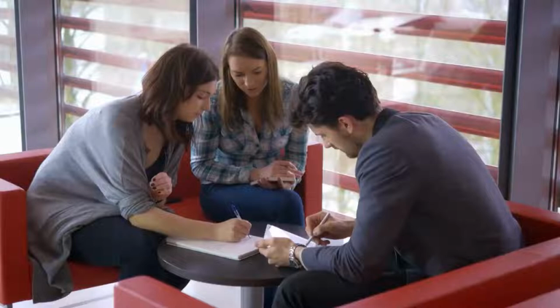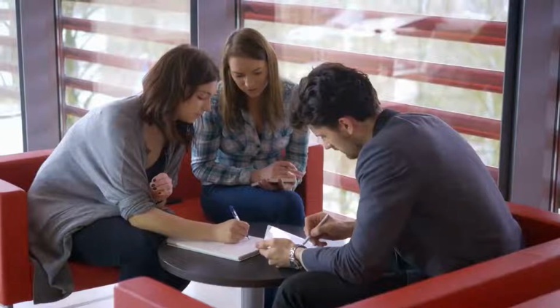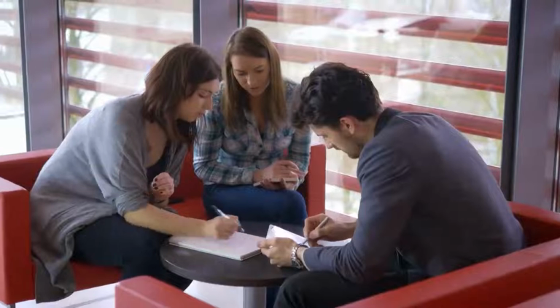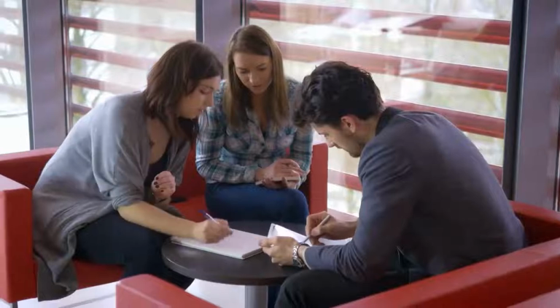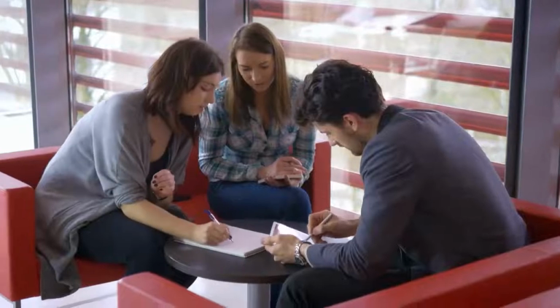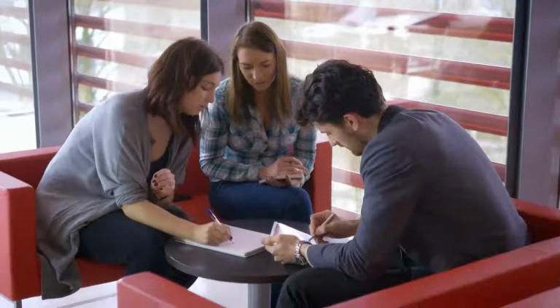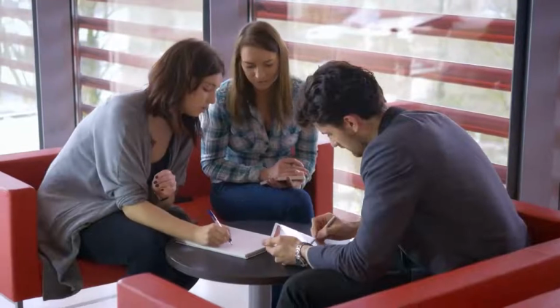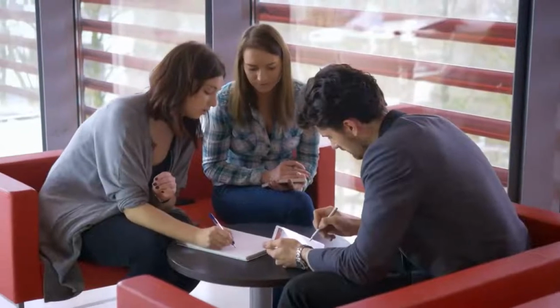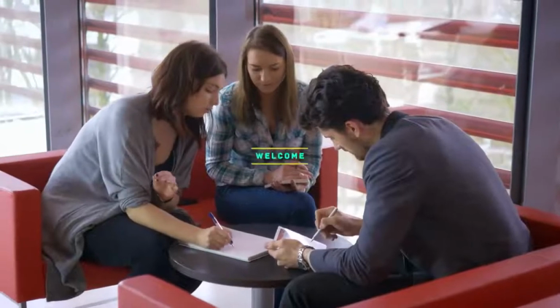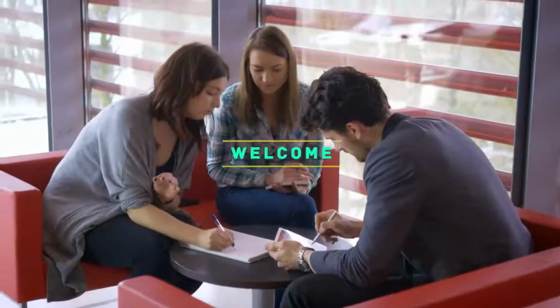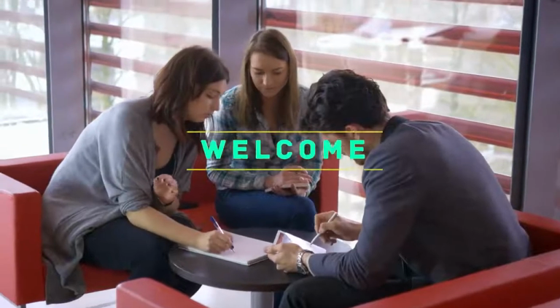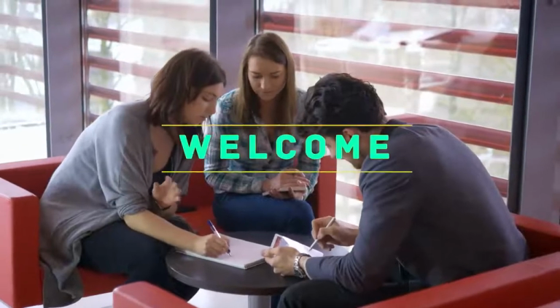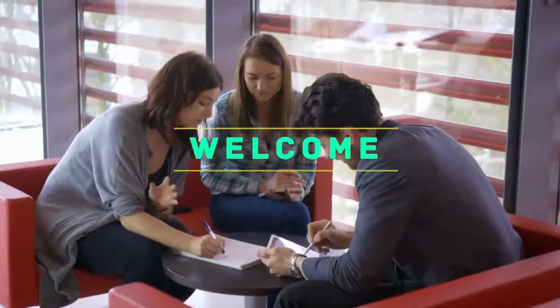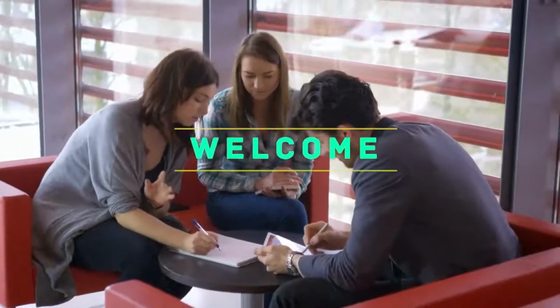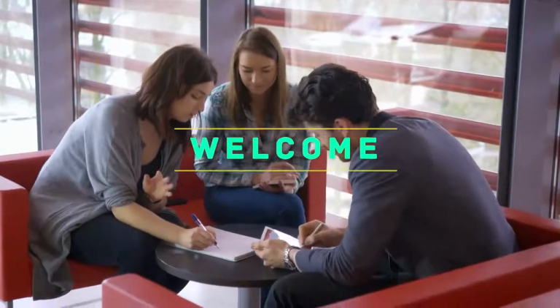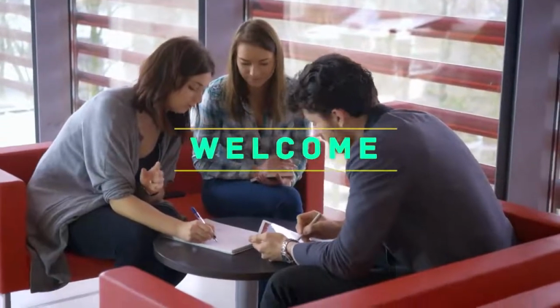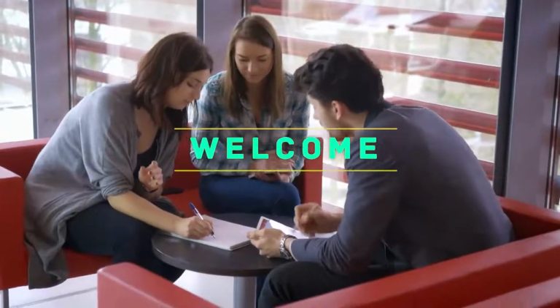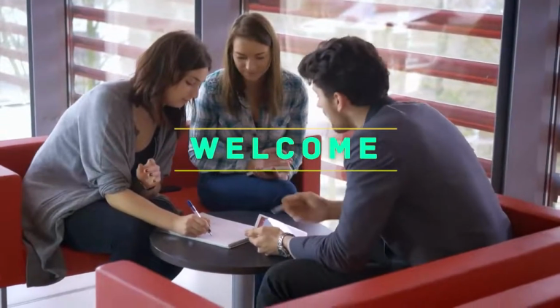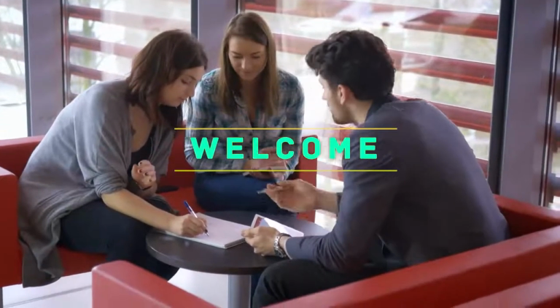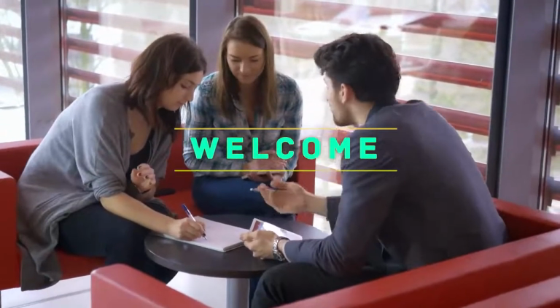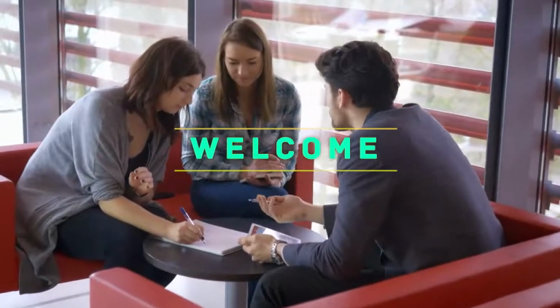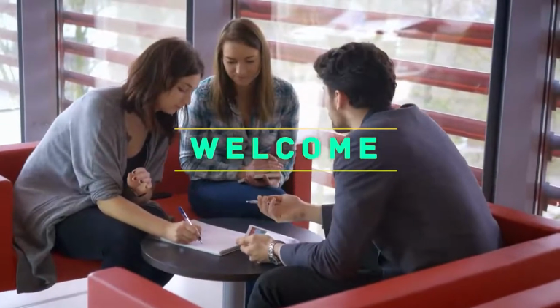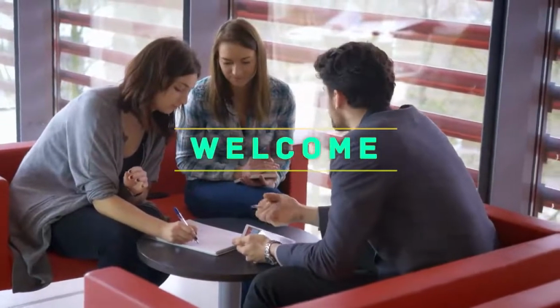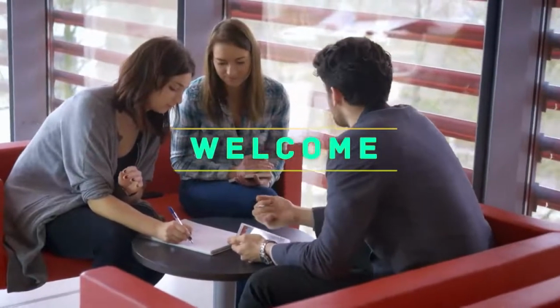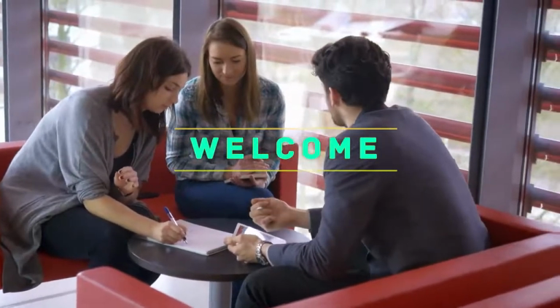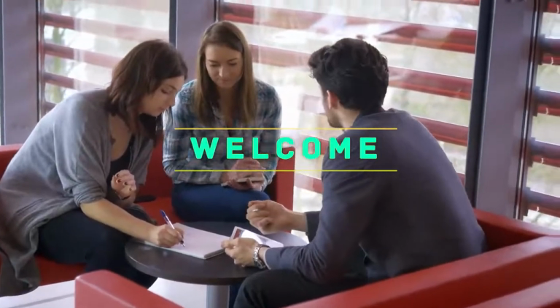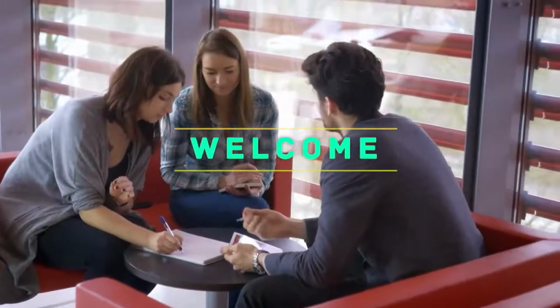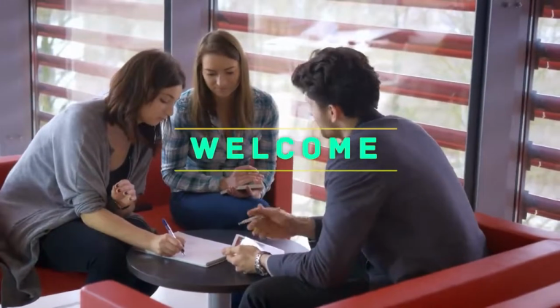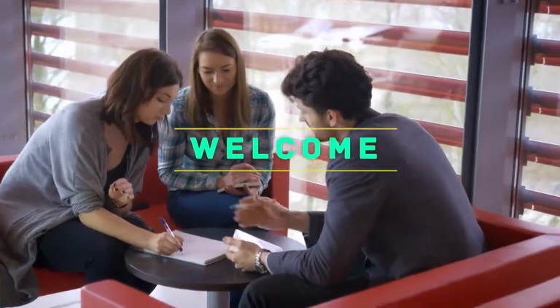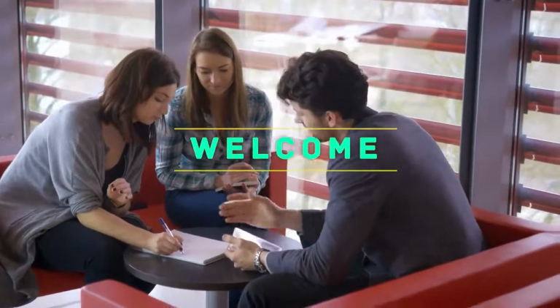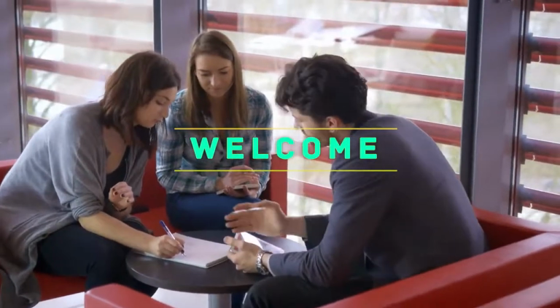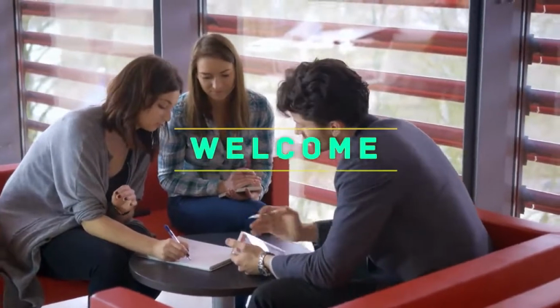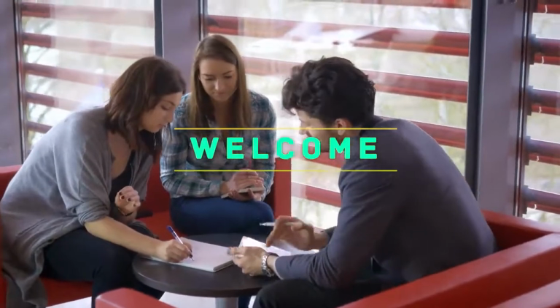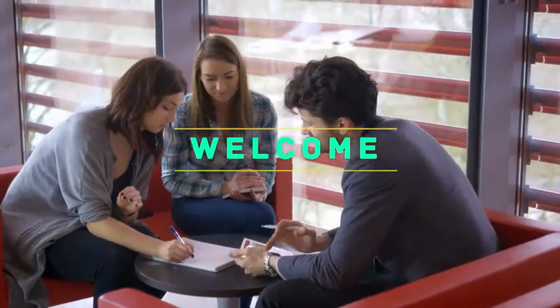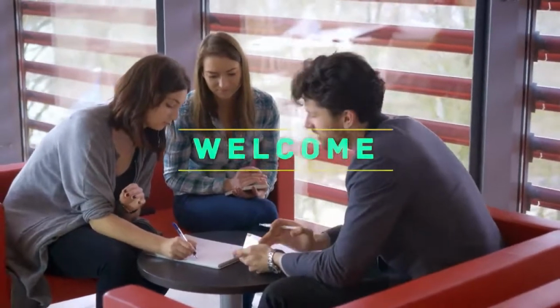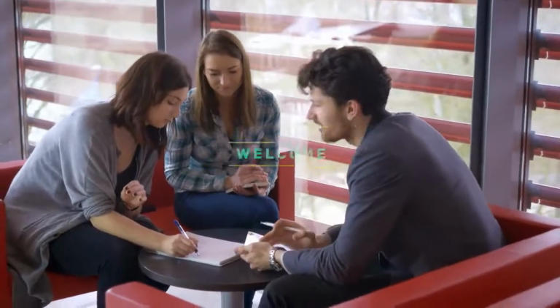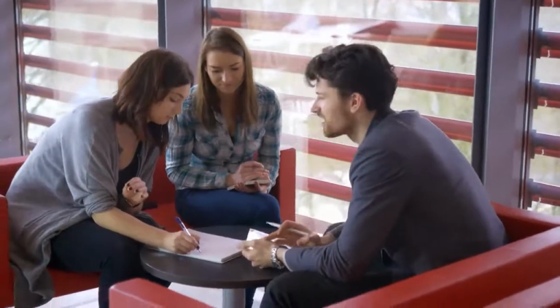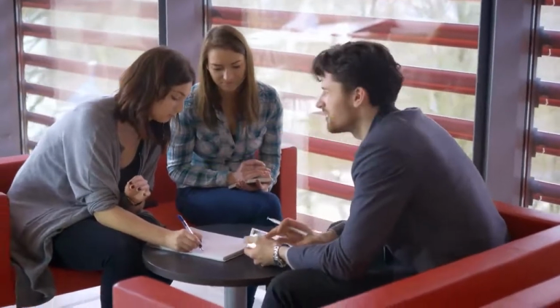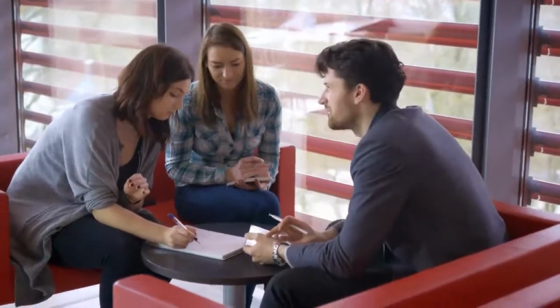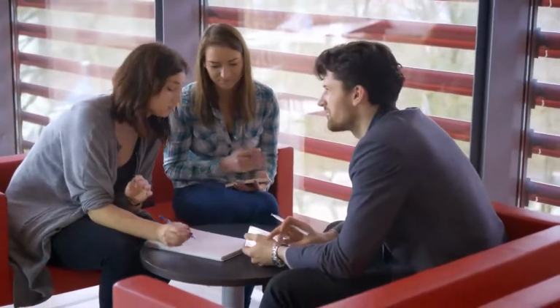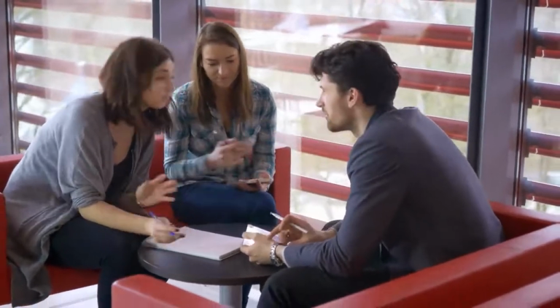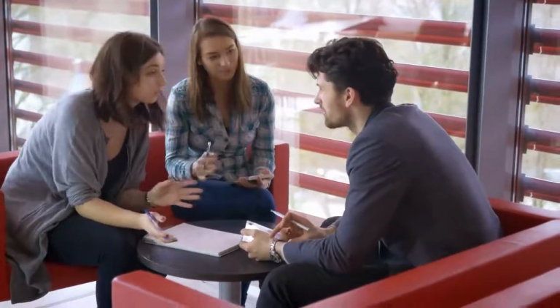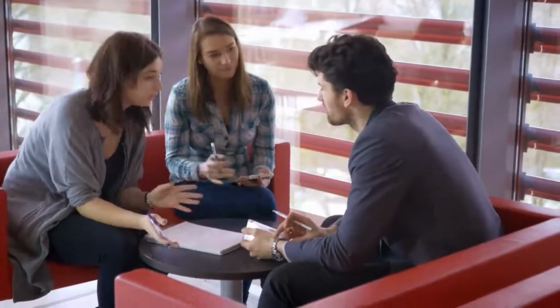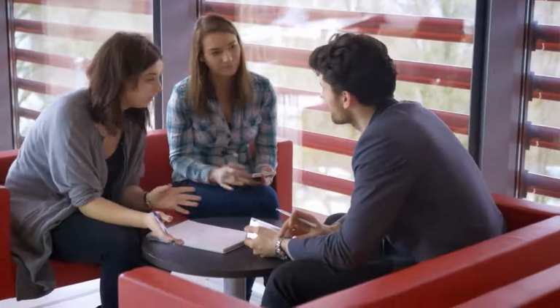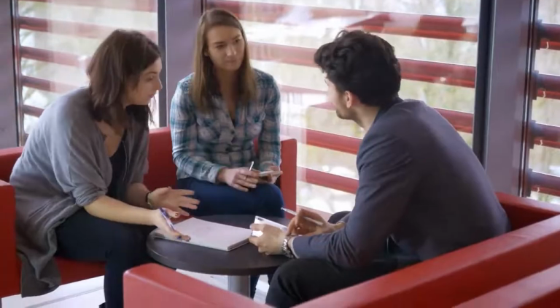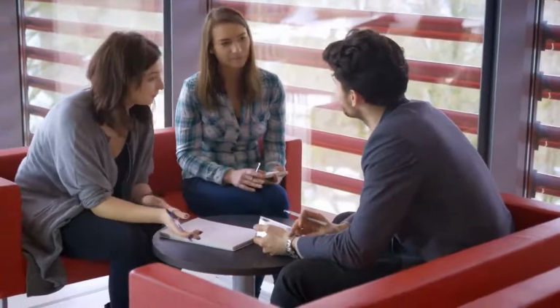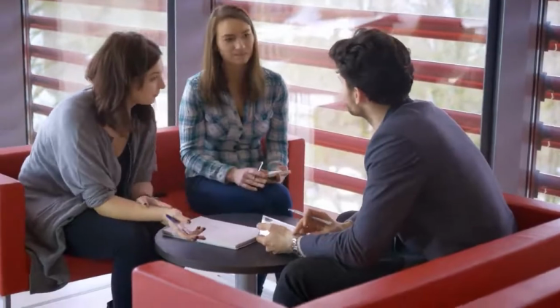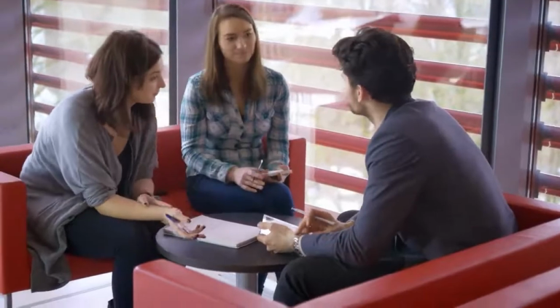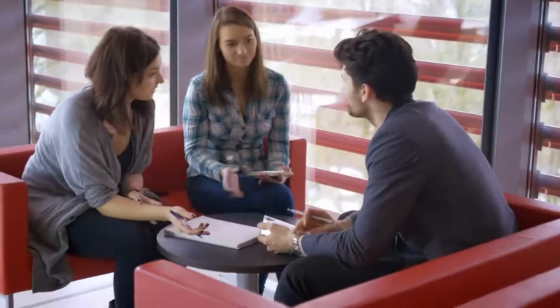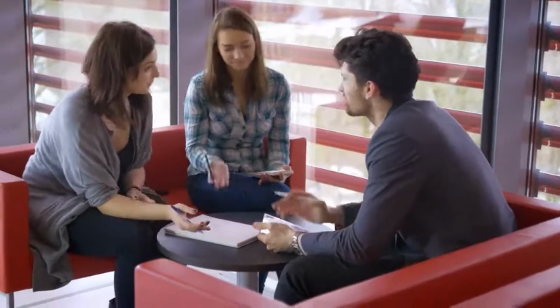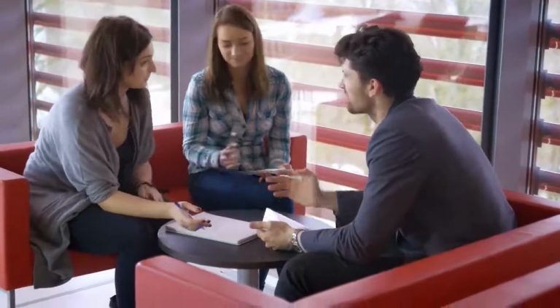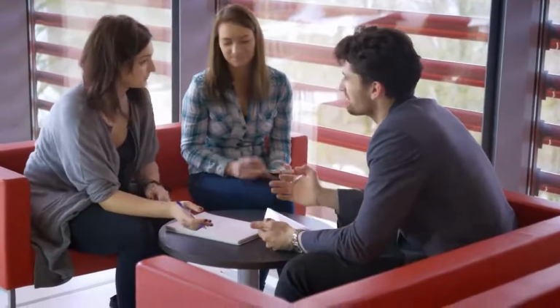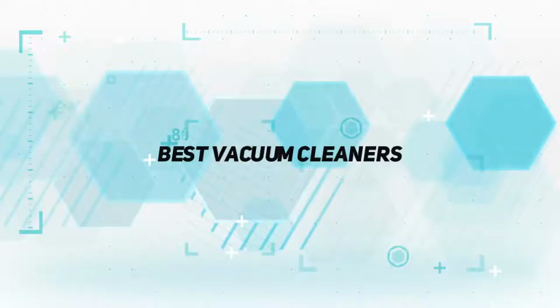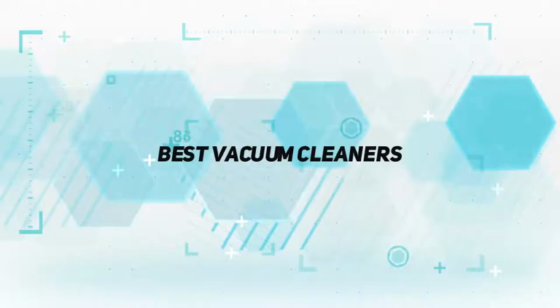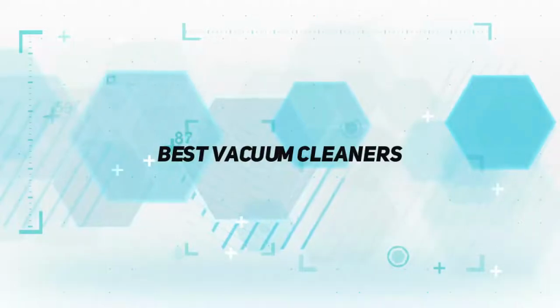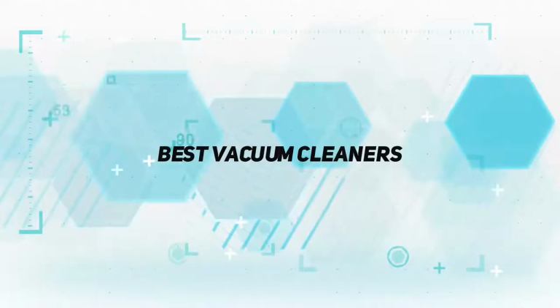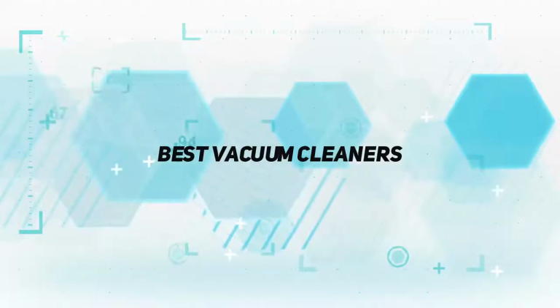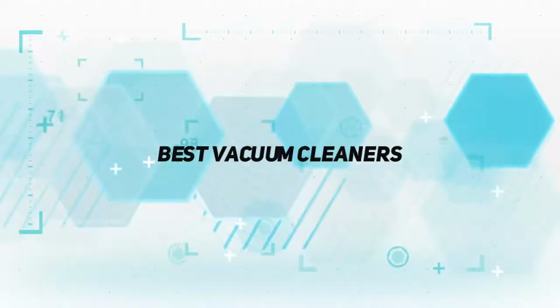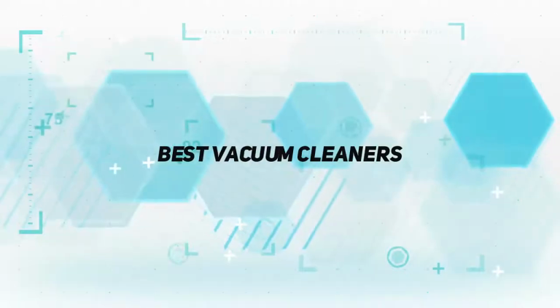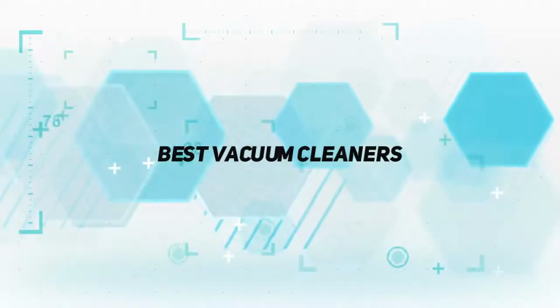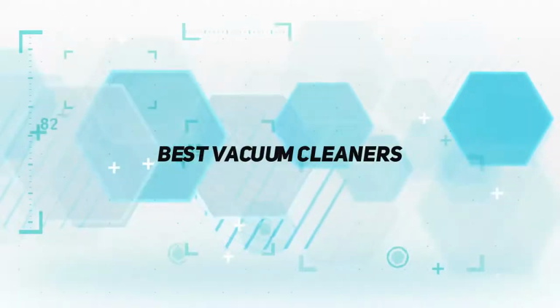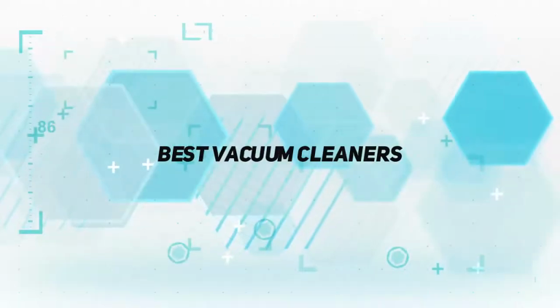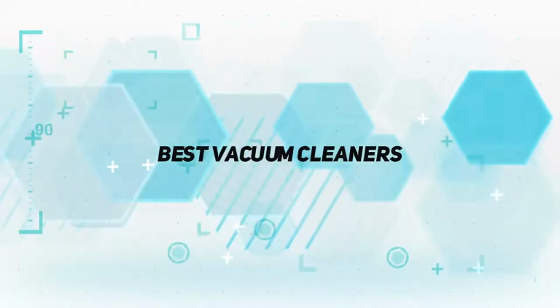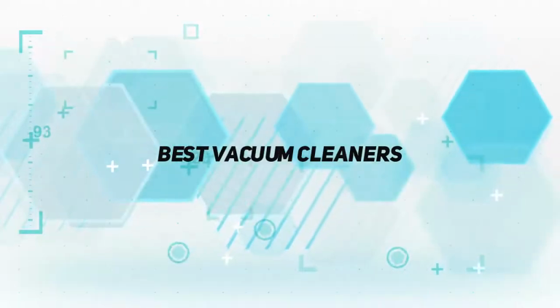Hello everyone, welcome back to my channel. In this video I'm gonna talk about the top 5 best vacuum cleaners.